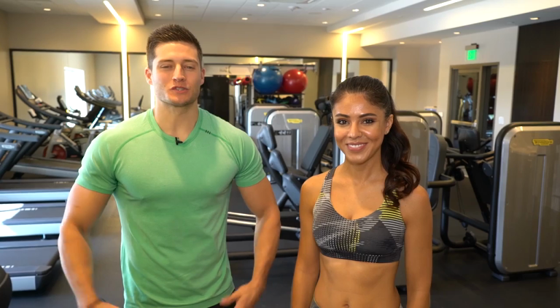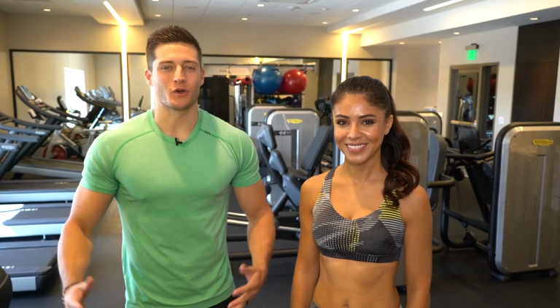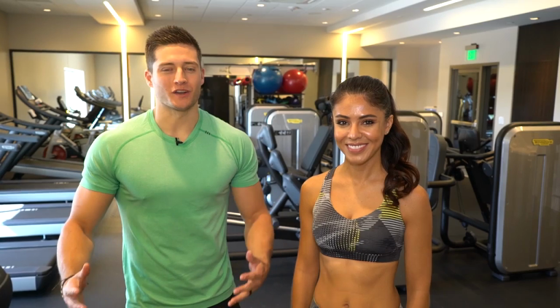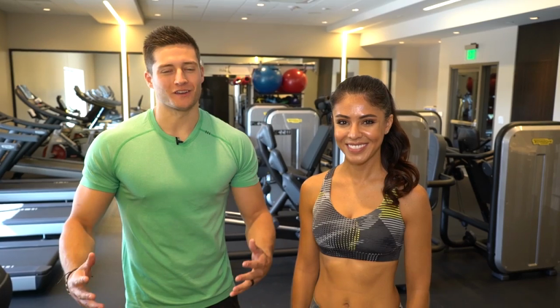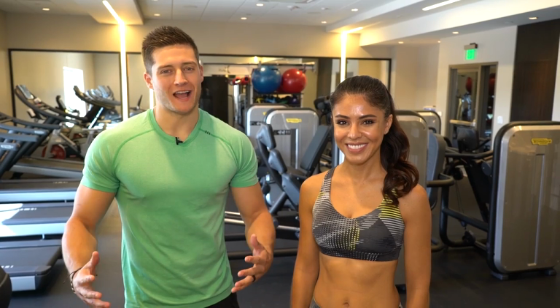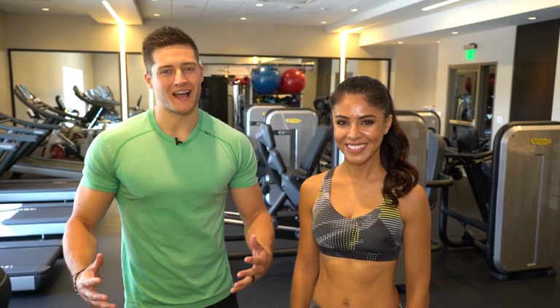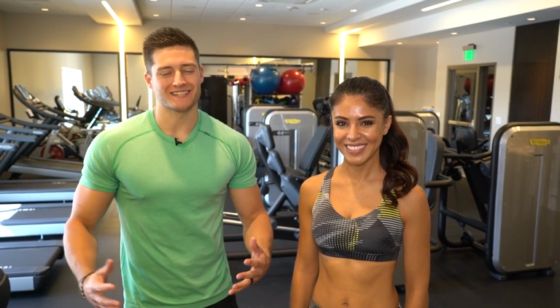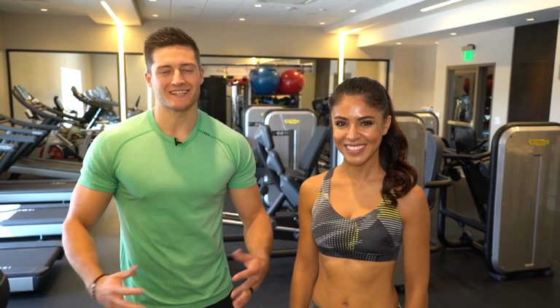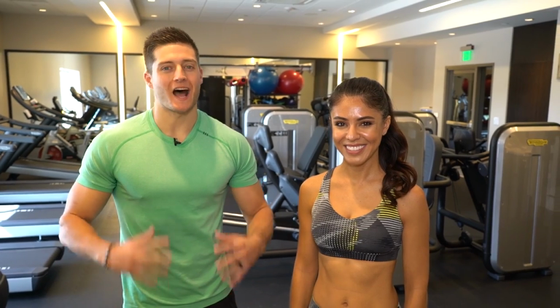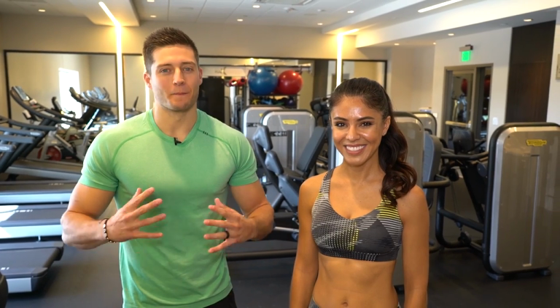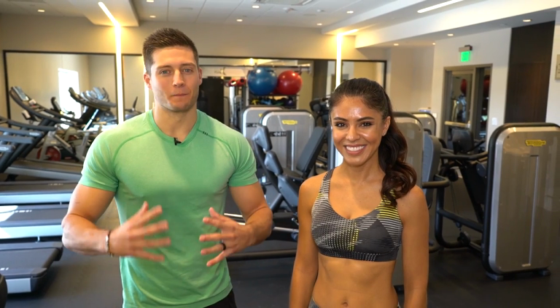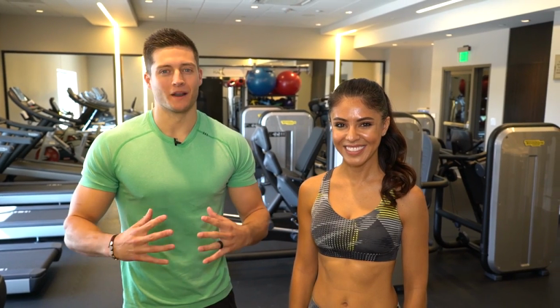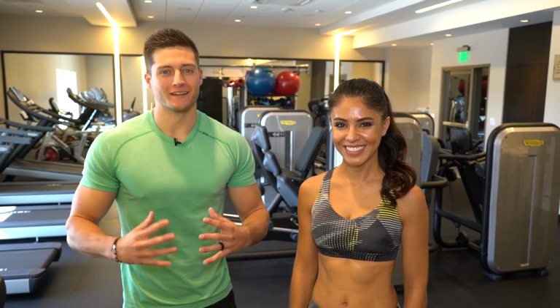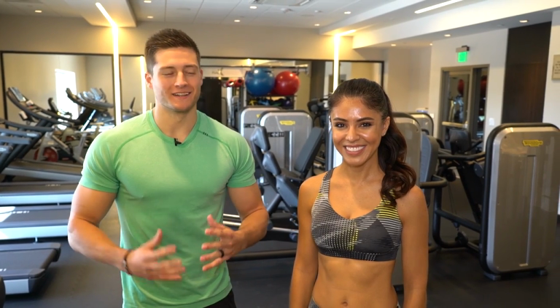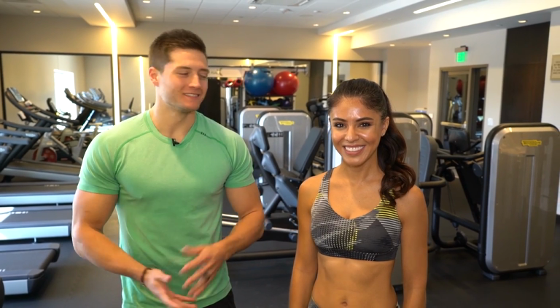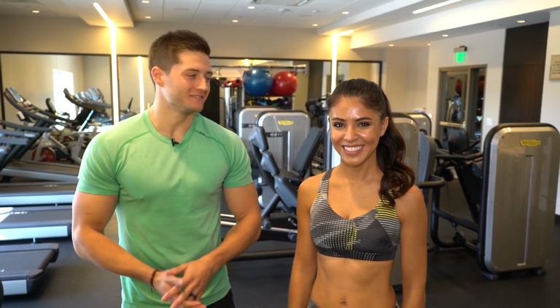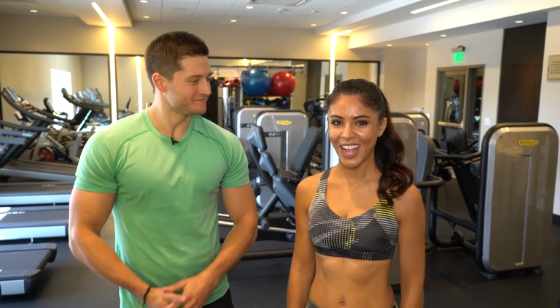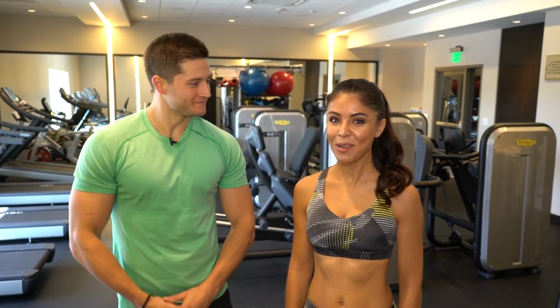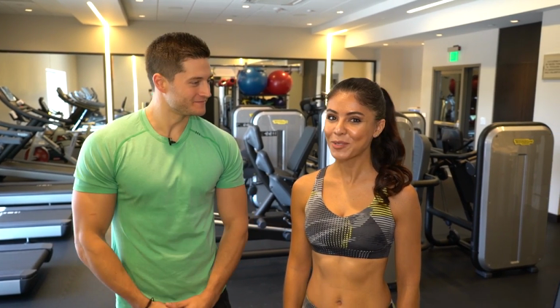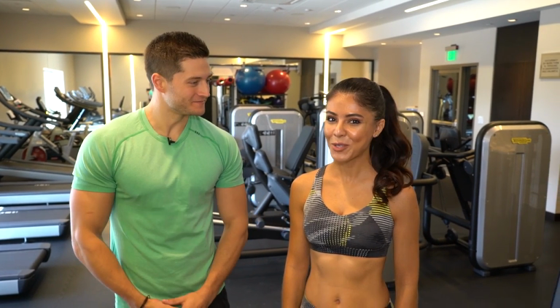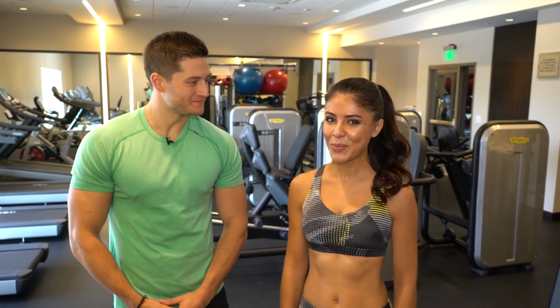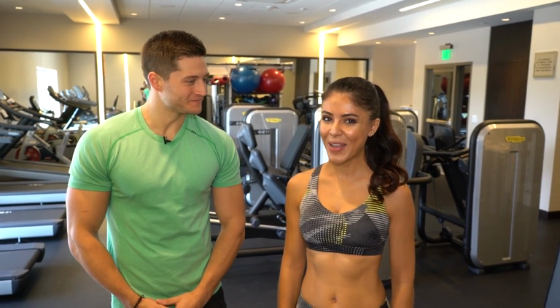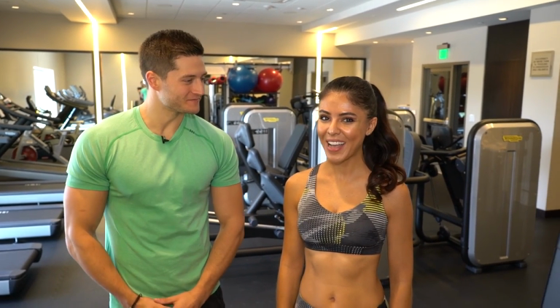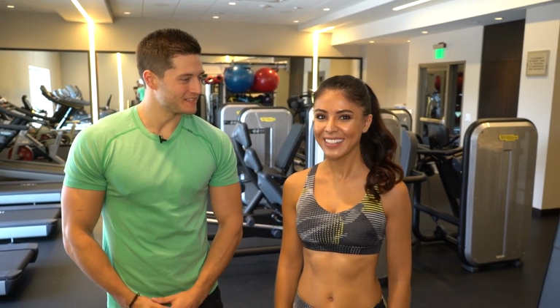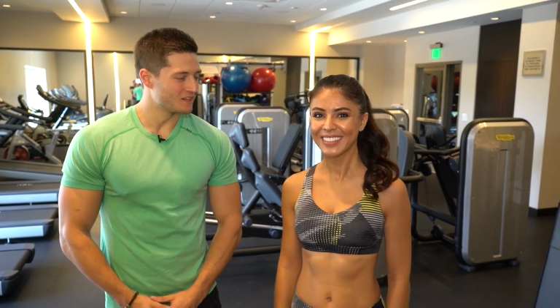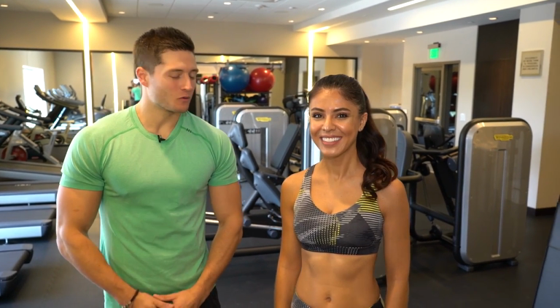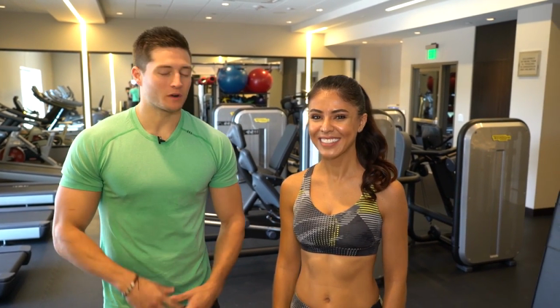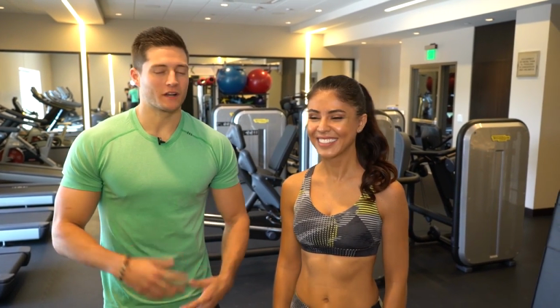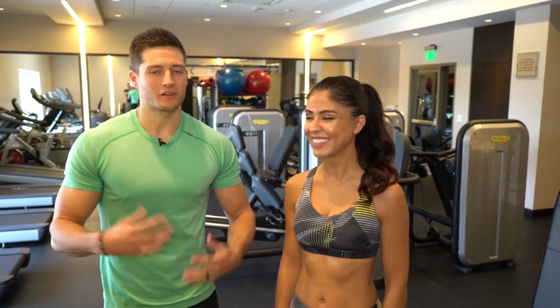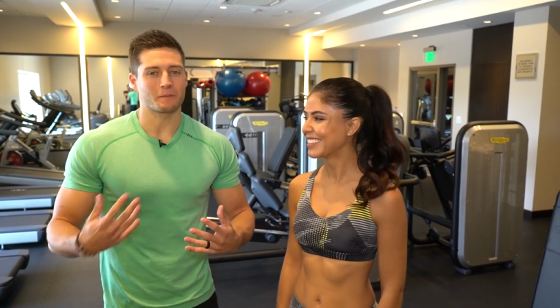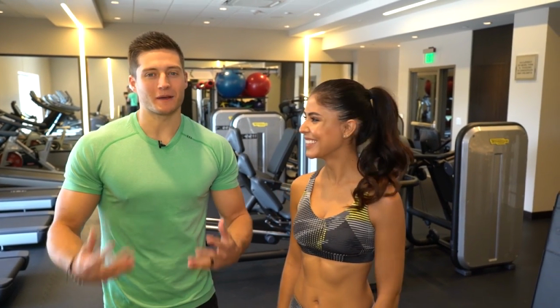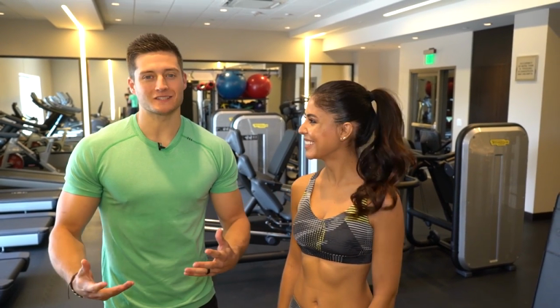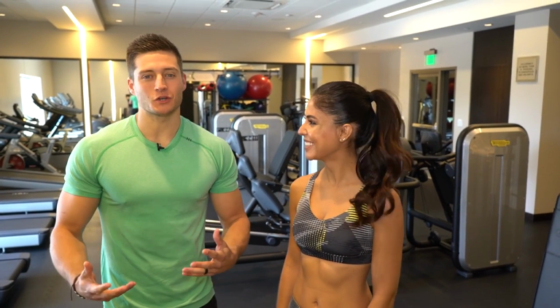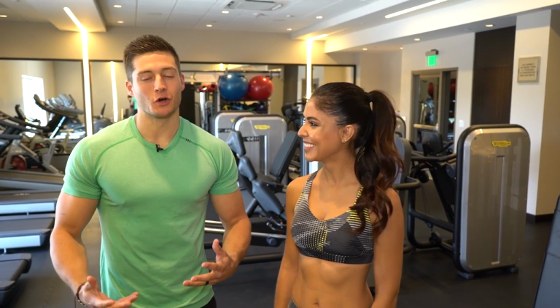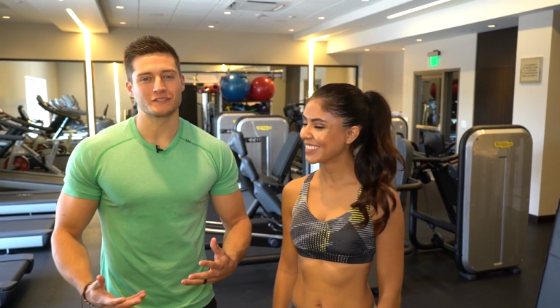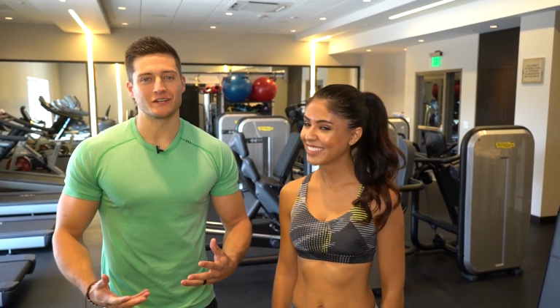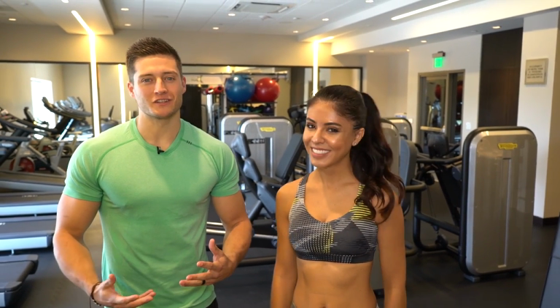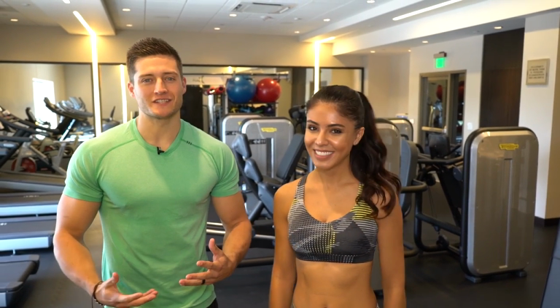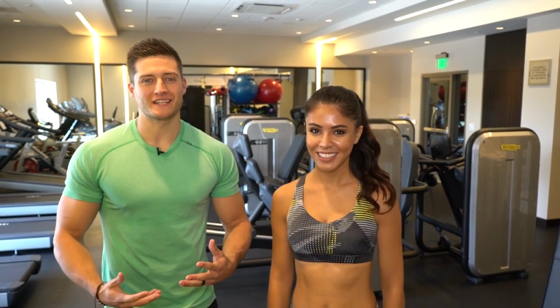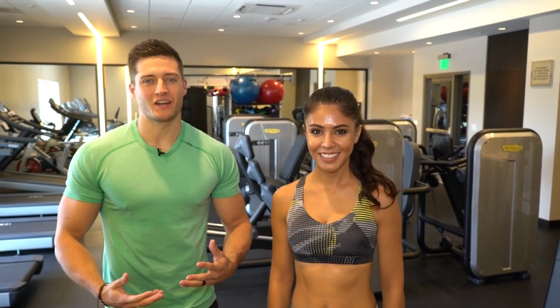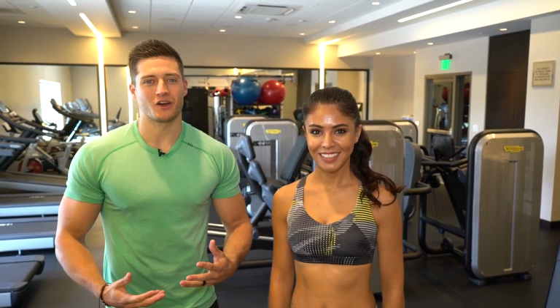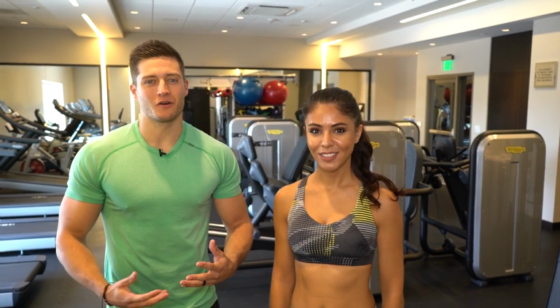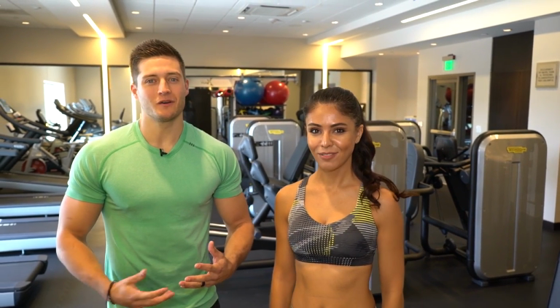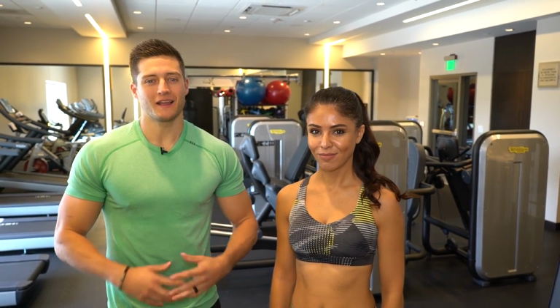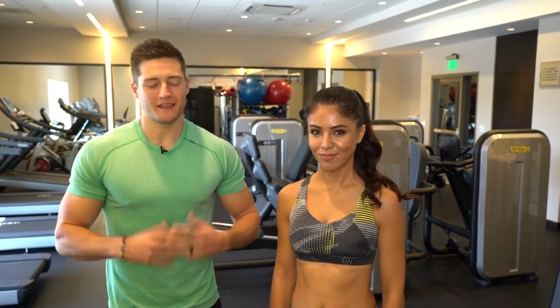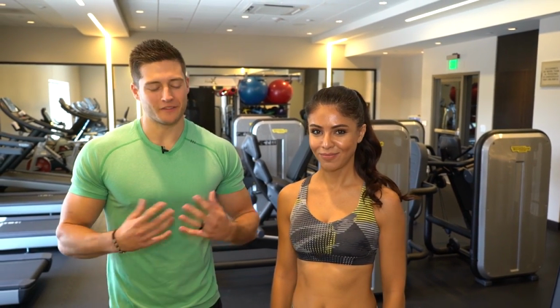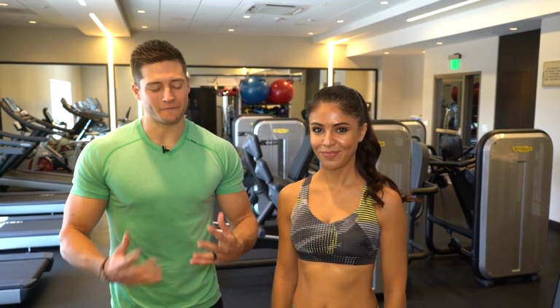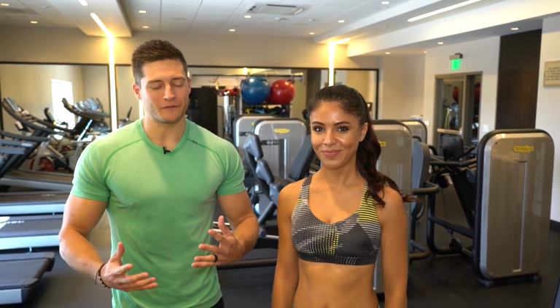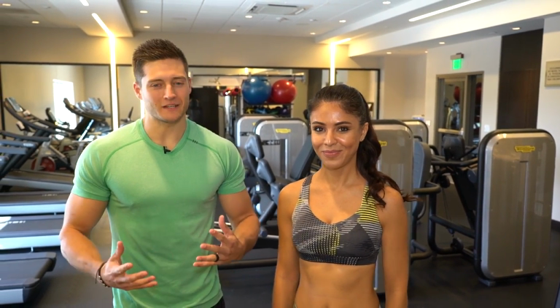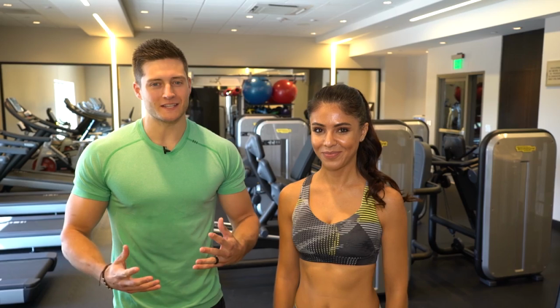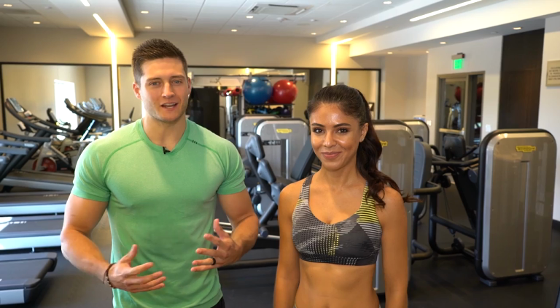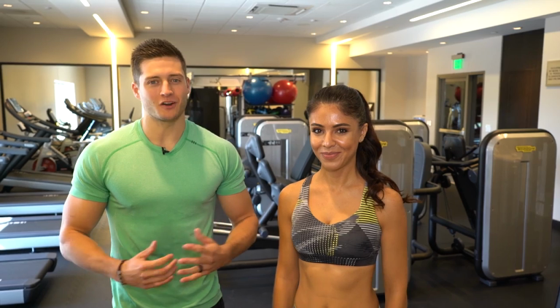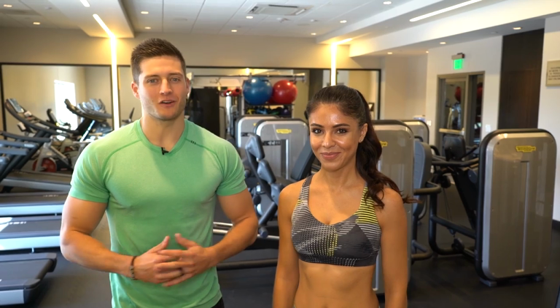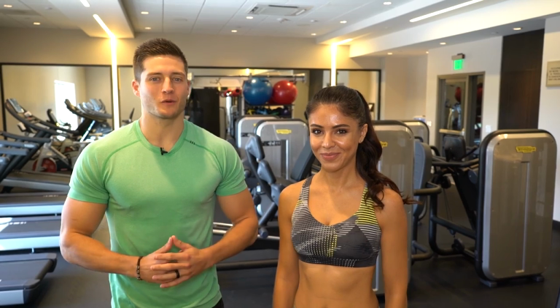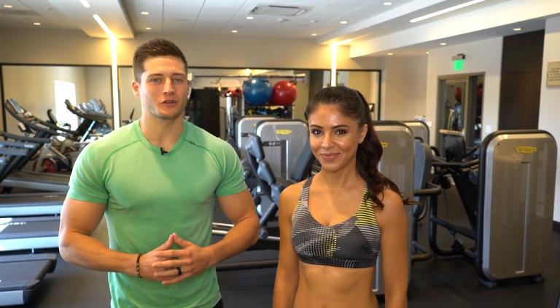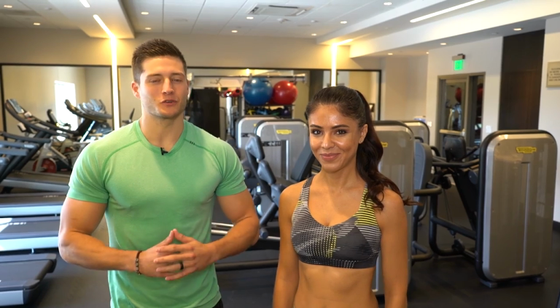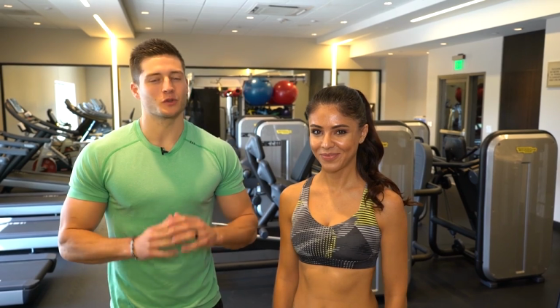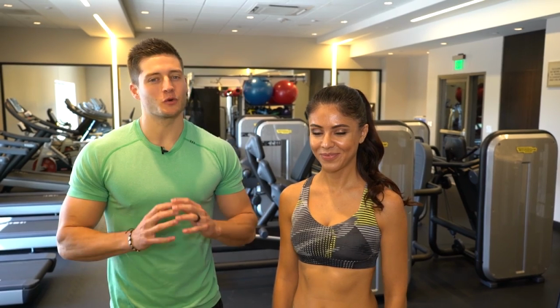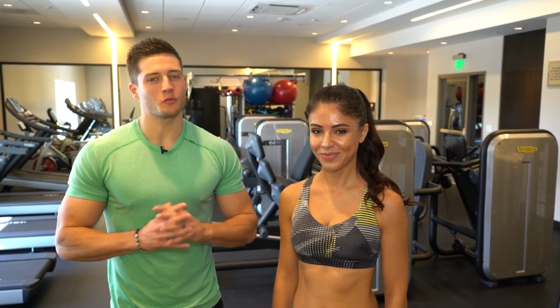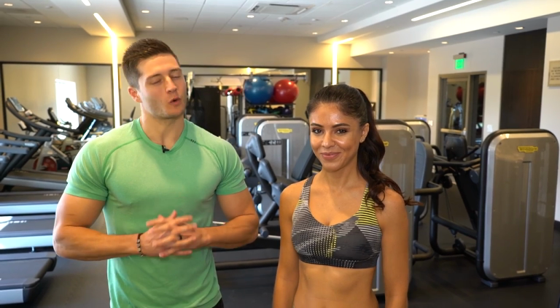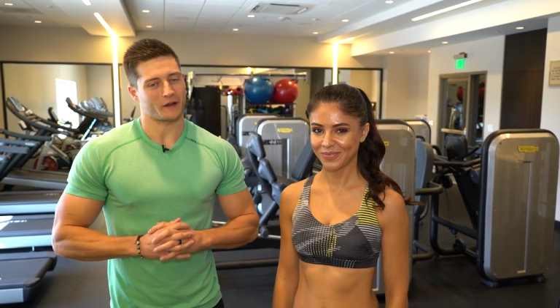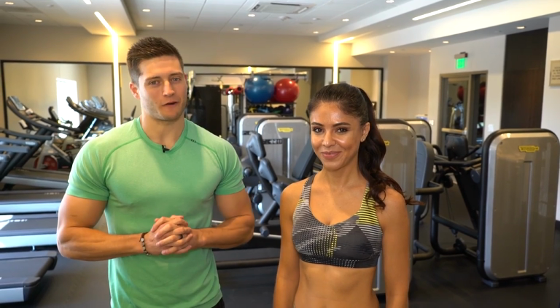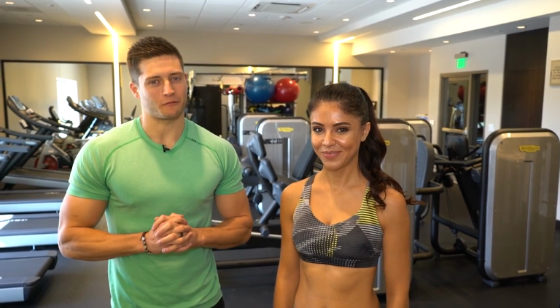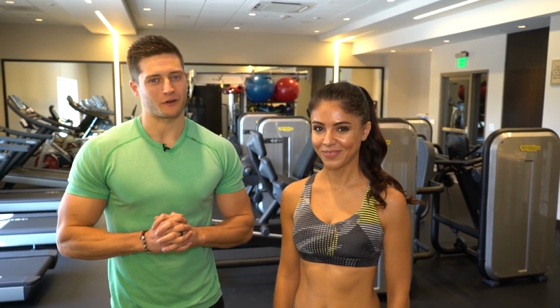What's going on guys? I'm Brendan. I'm Tuba. We're here at the Bicycle Hotel and Casino in their fitness center and we're gonna do a little workout for you guys.